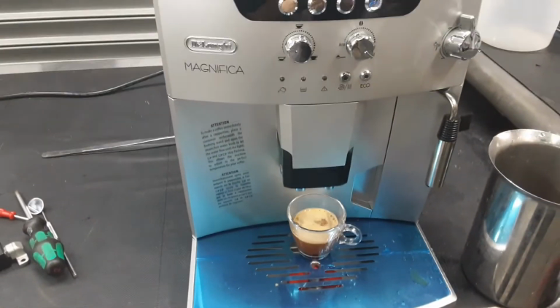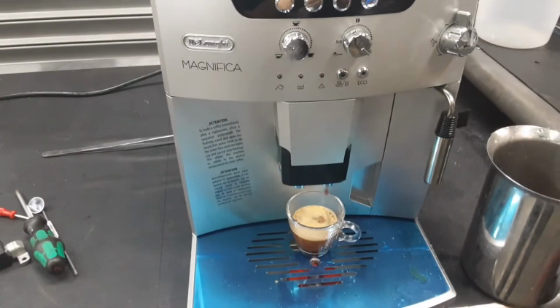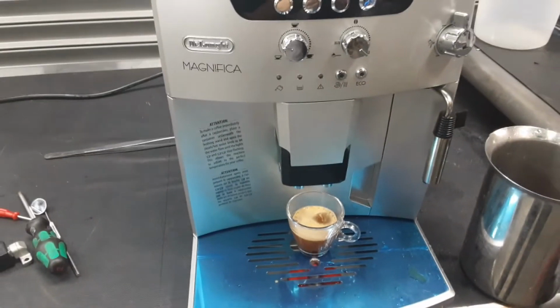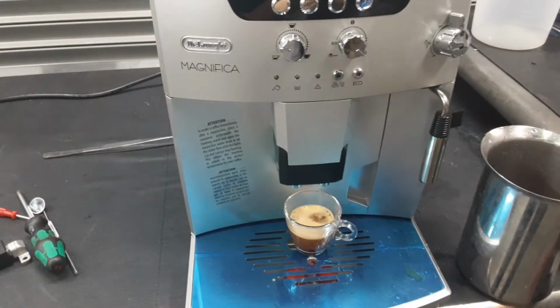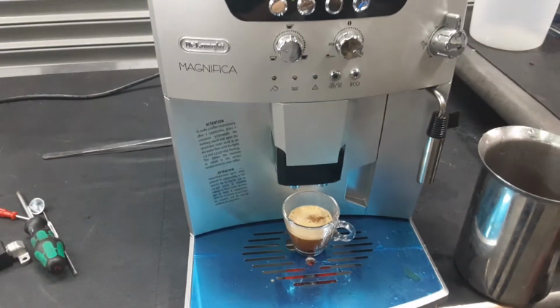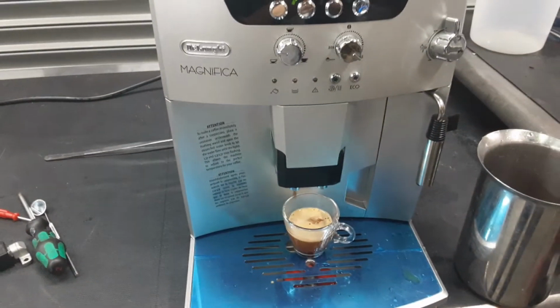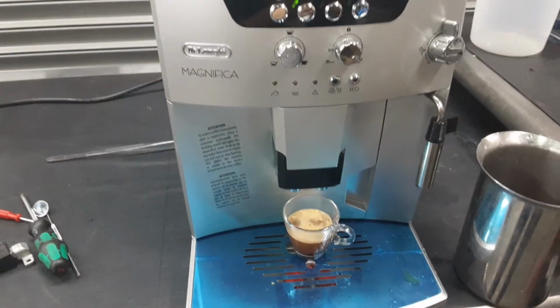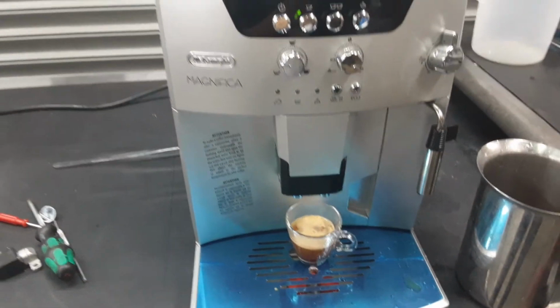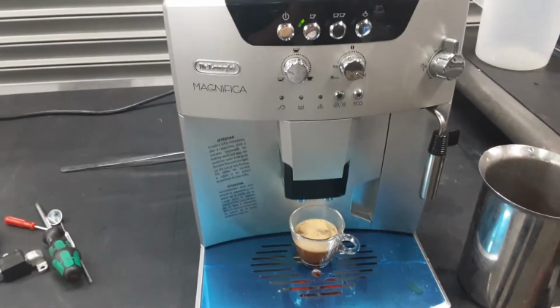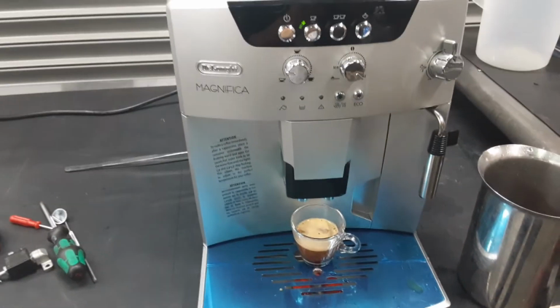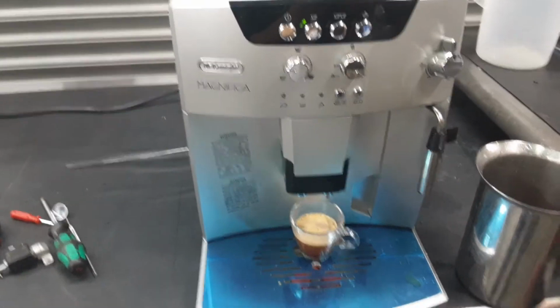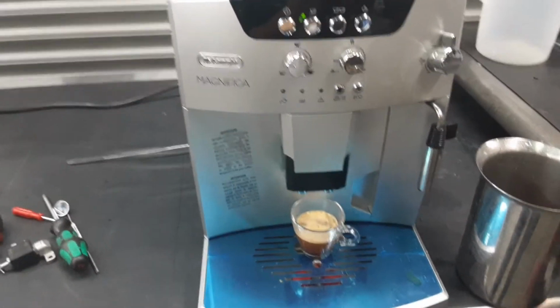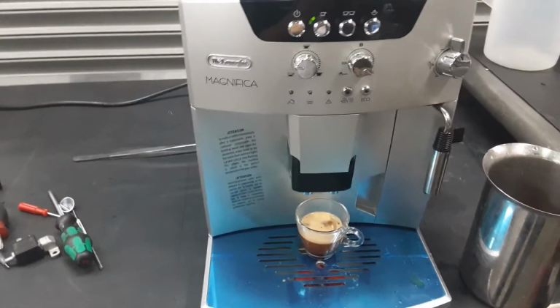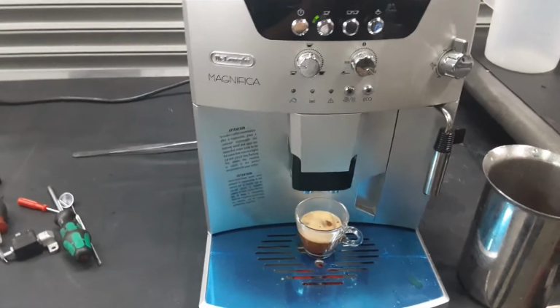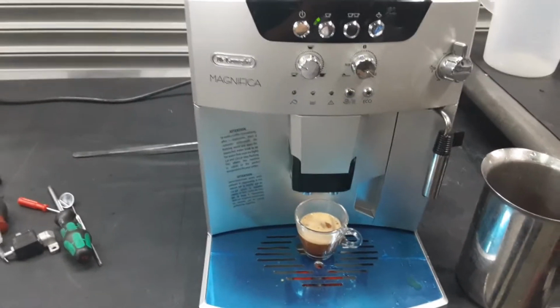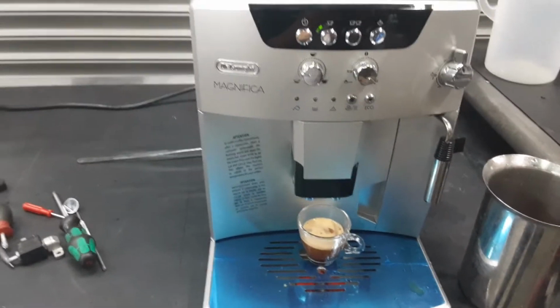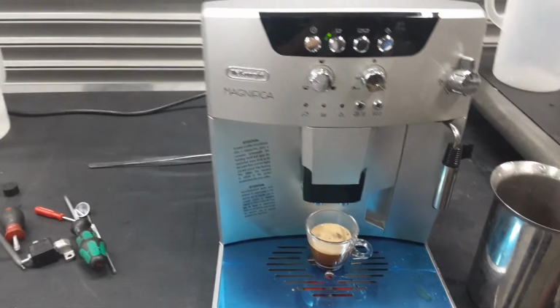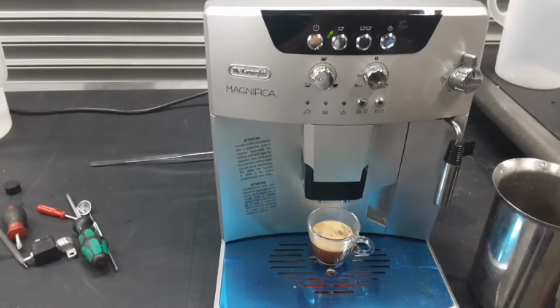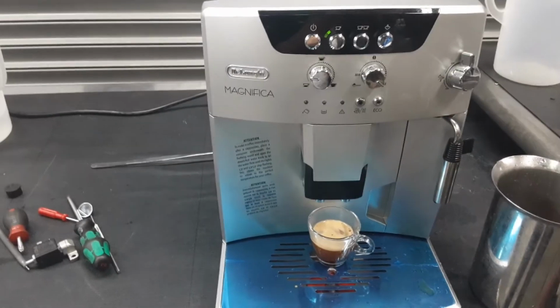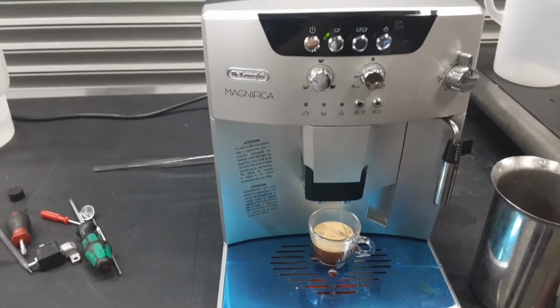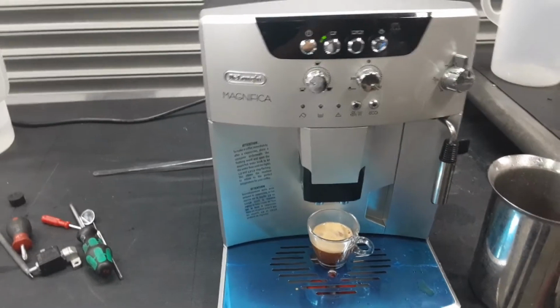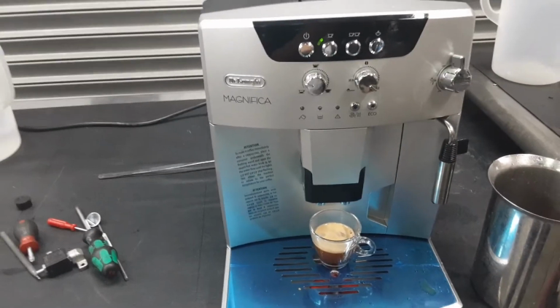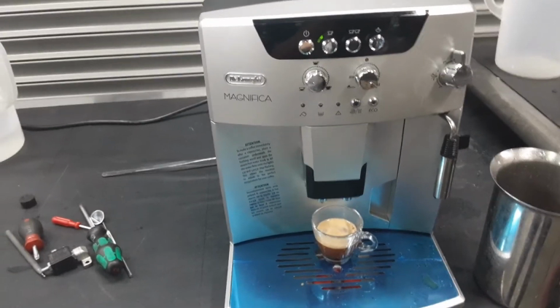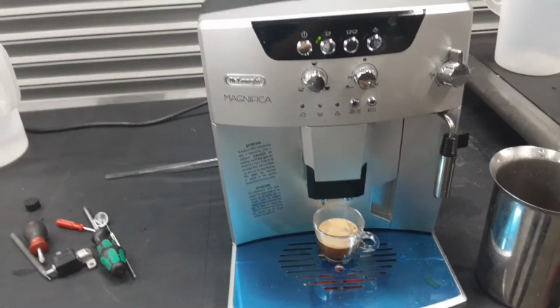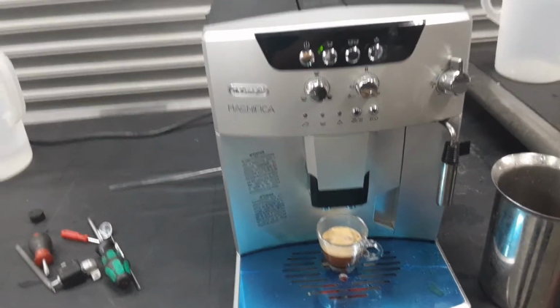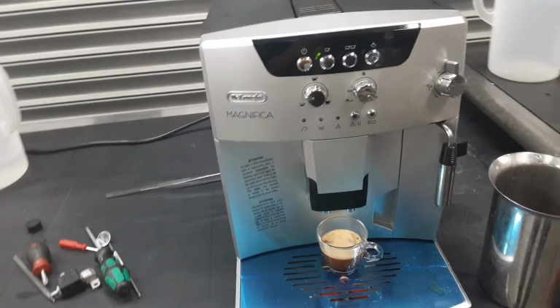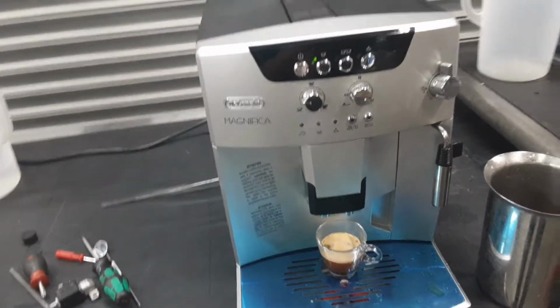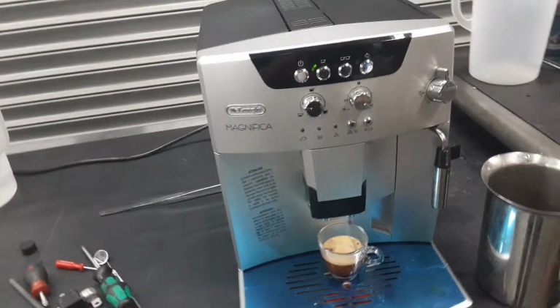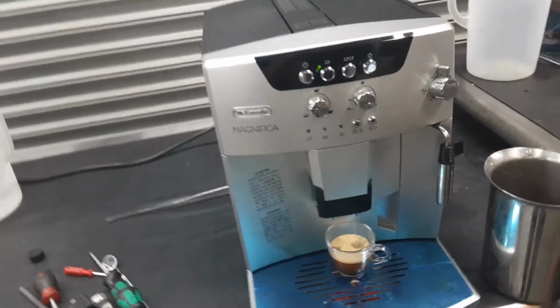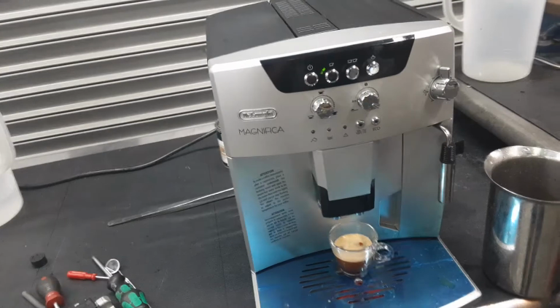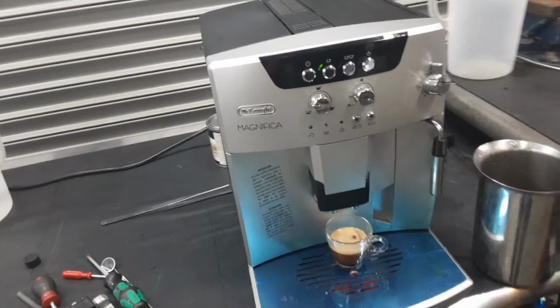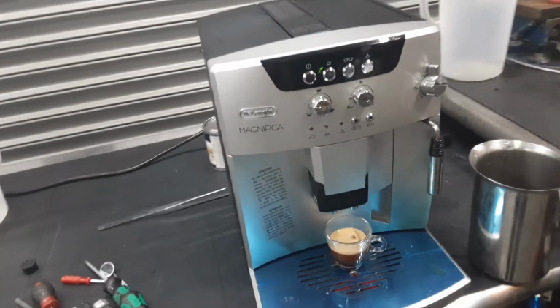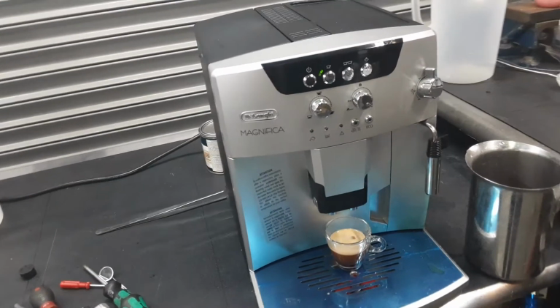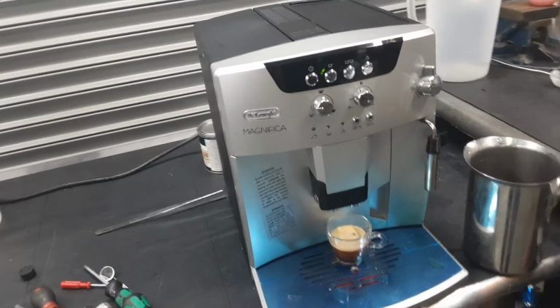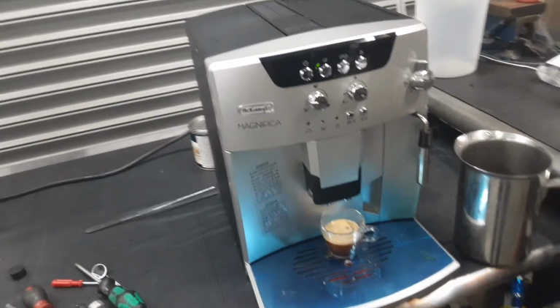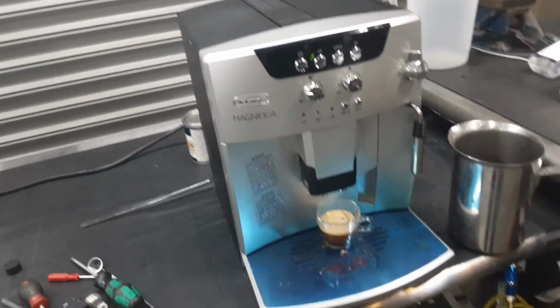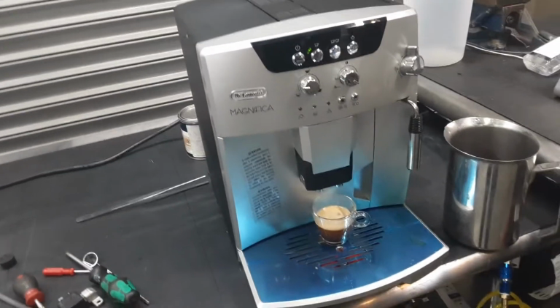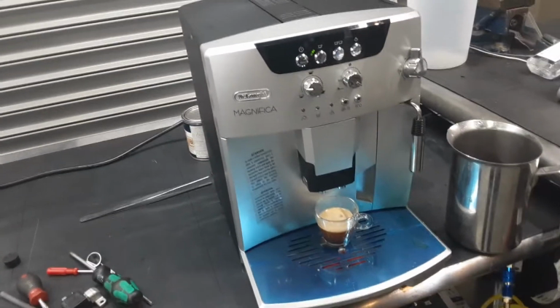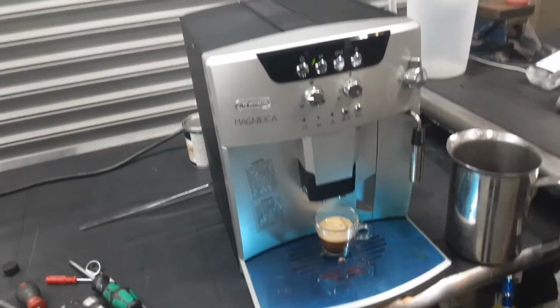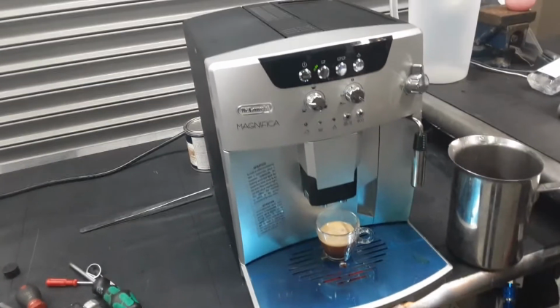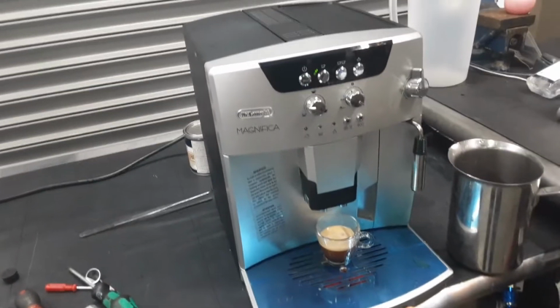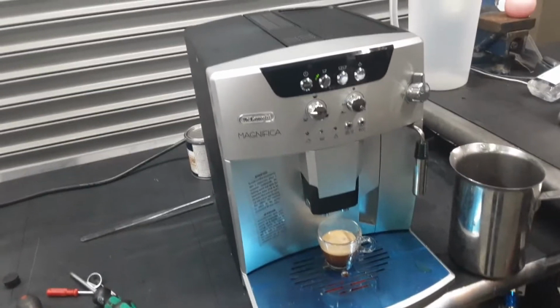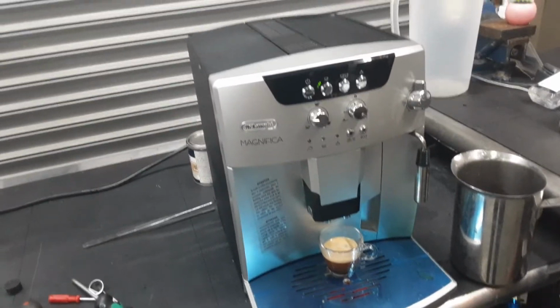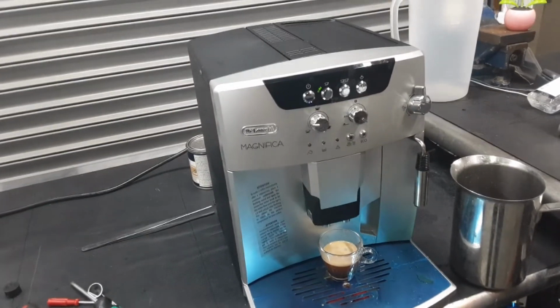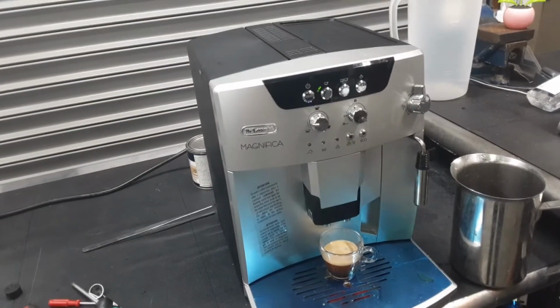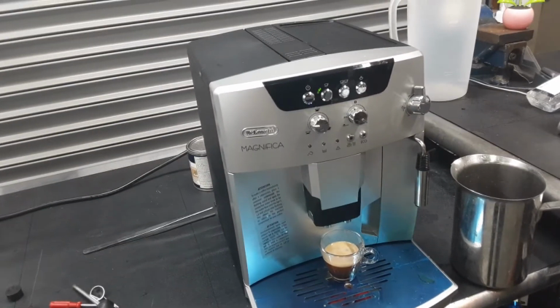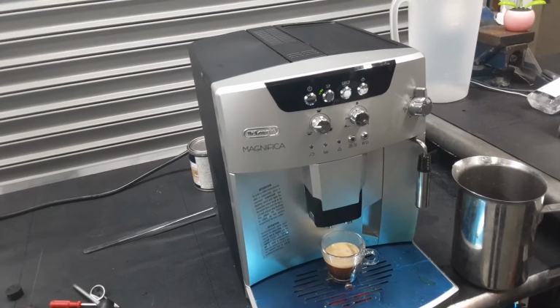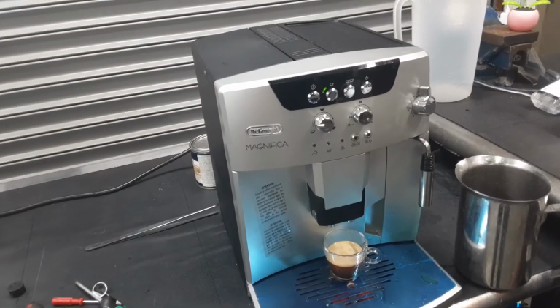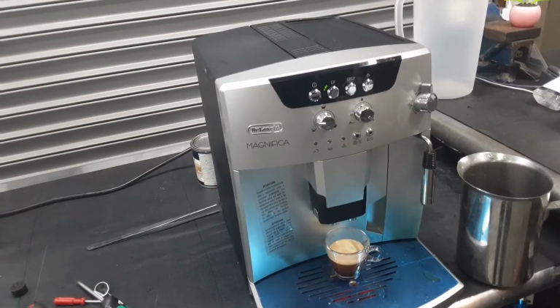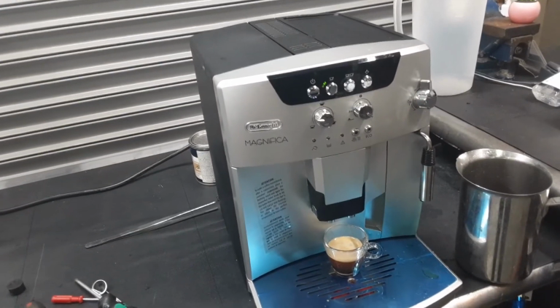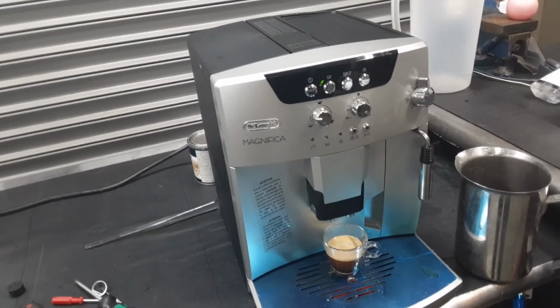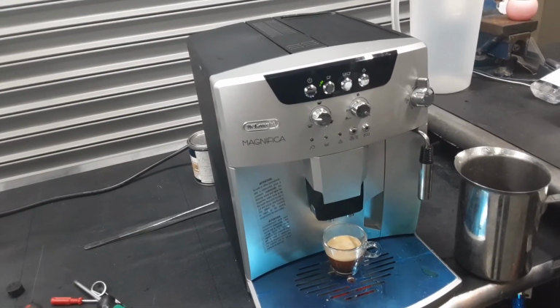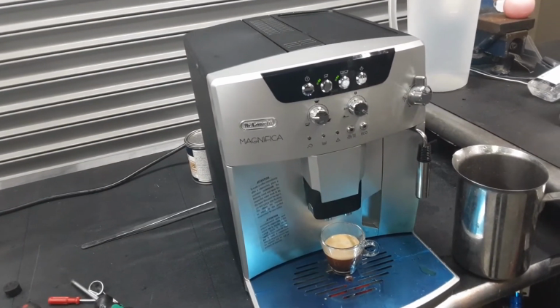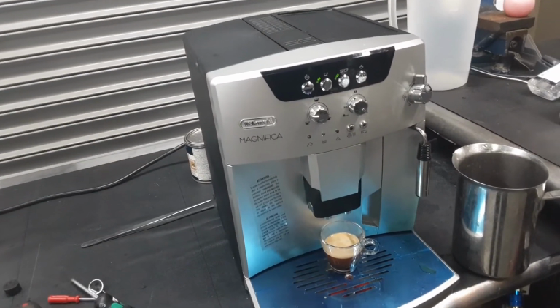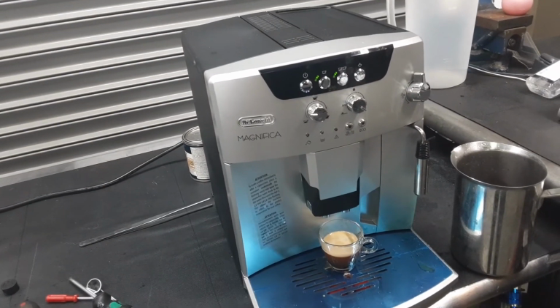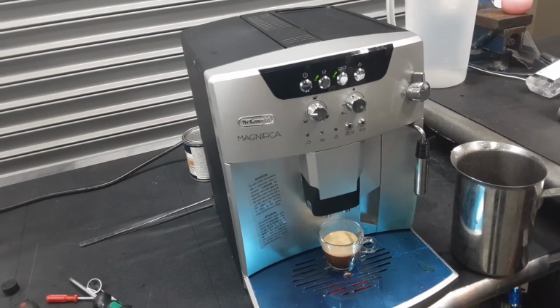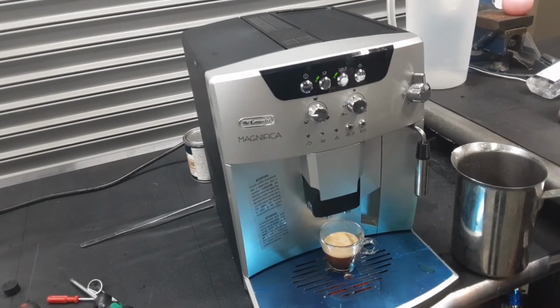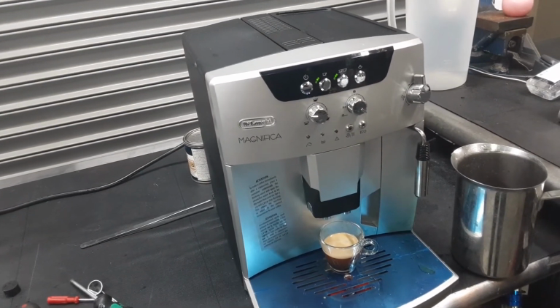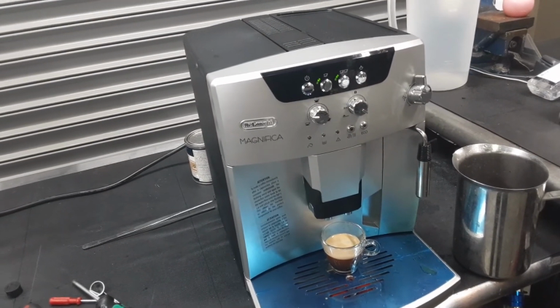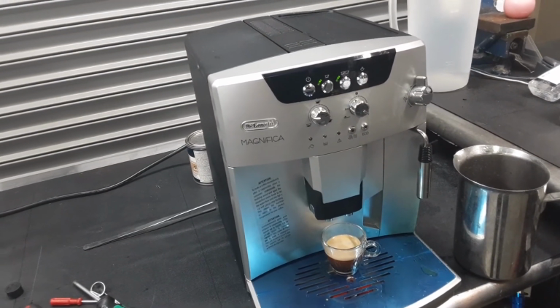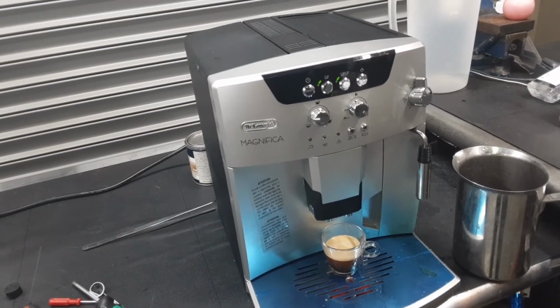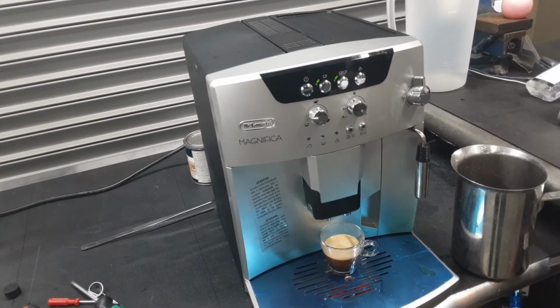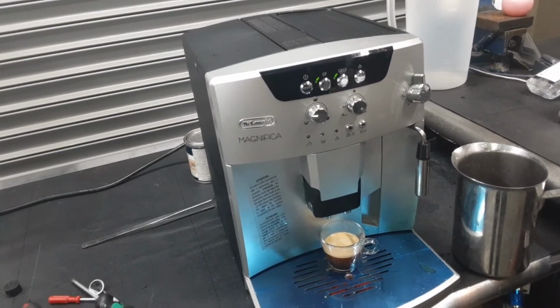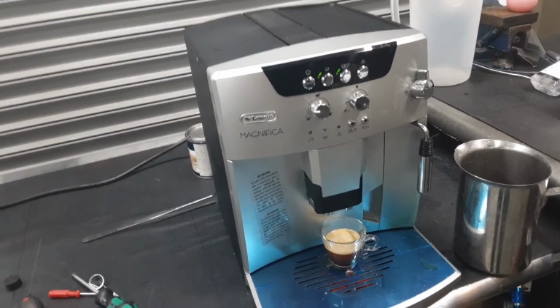And there you have it — the De'Longhi Magnifica working once again. Thank you so much for watching Candy Coffee. Please subscribe to the channel for more content every day, and thanks for watching.